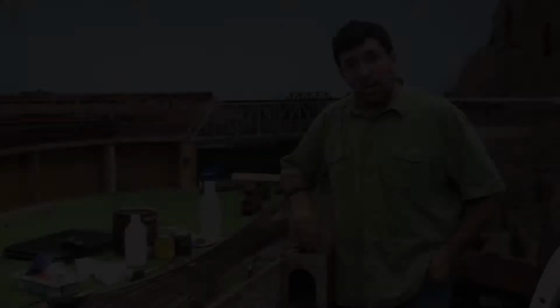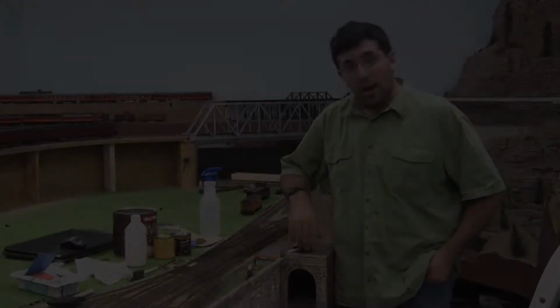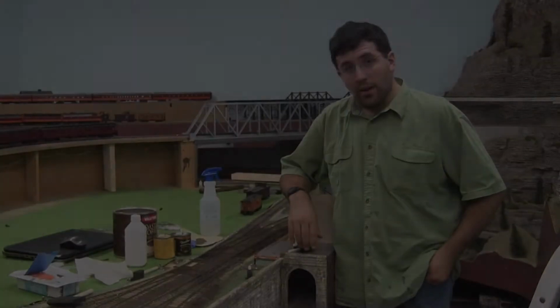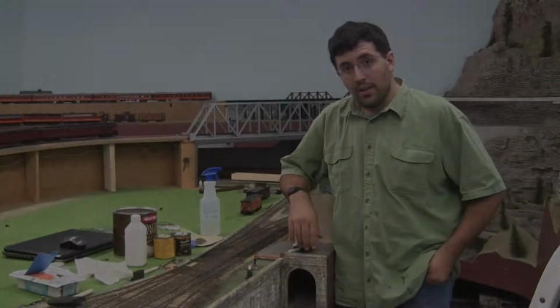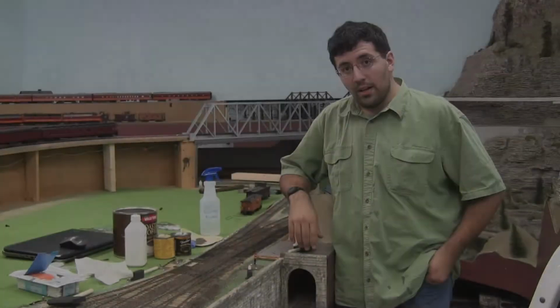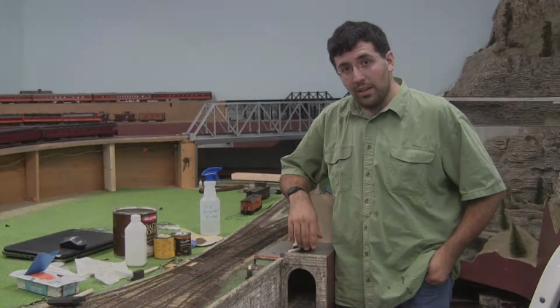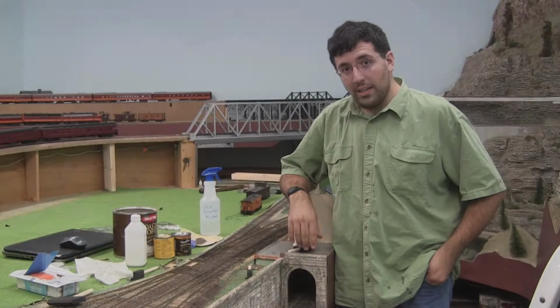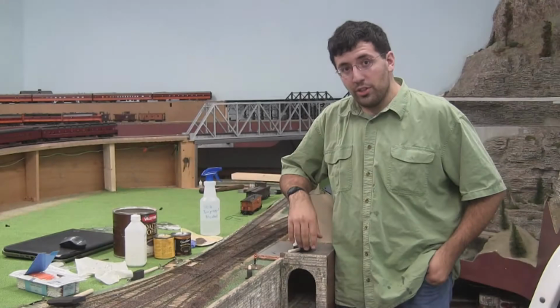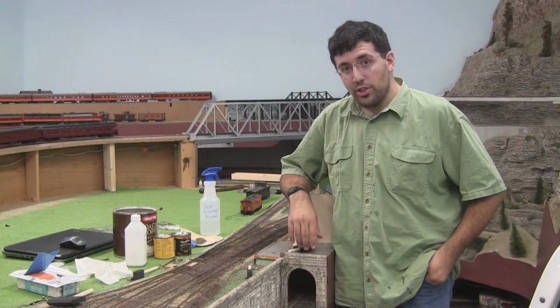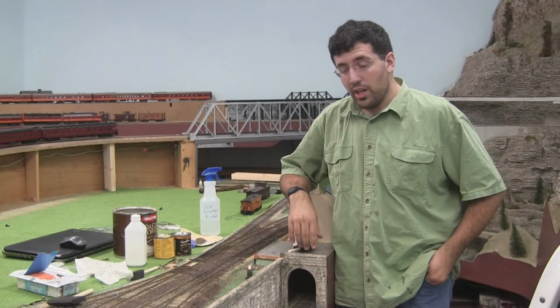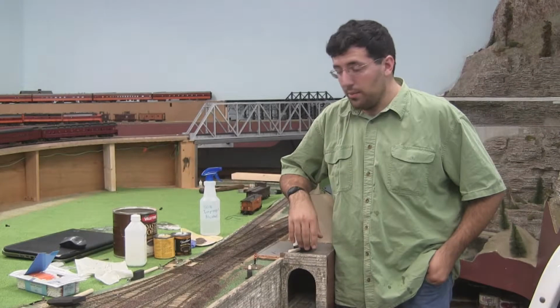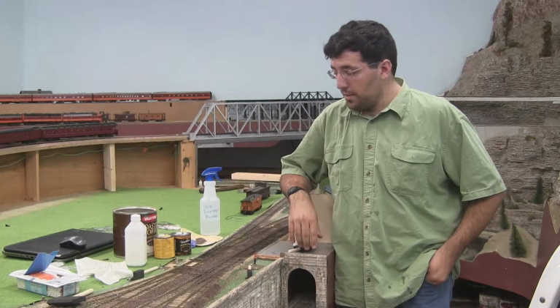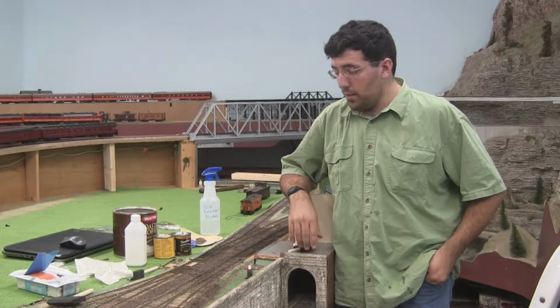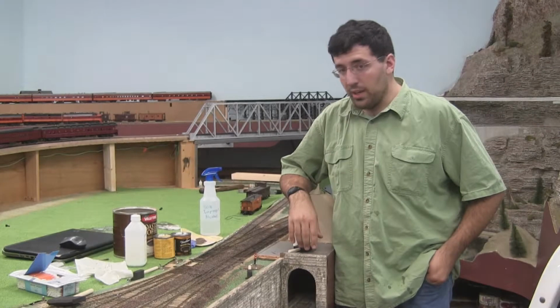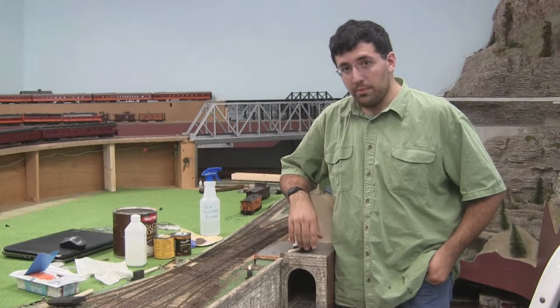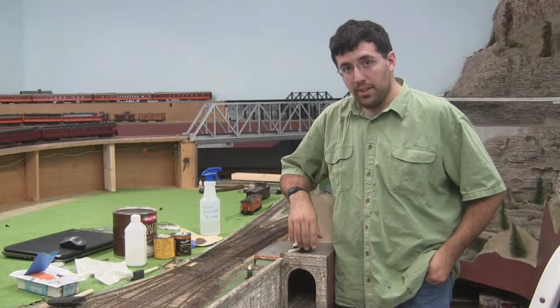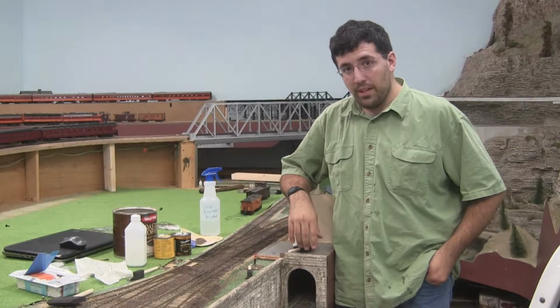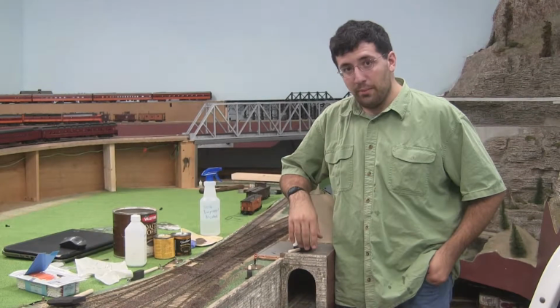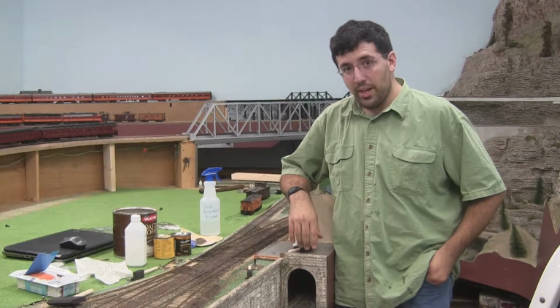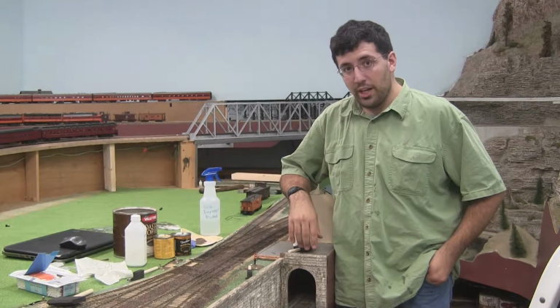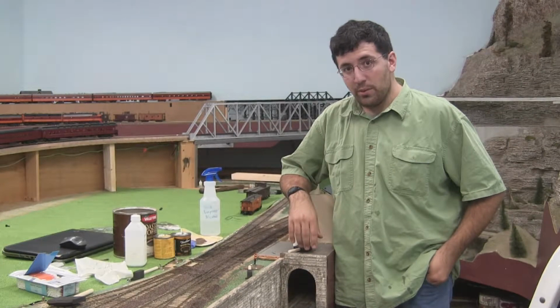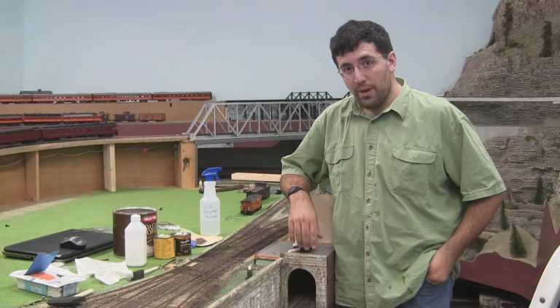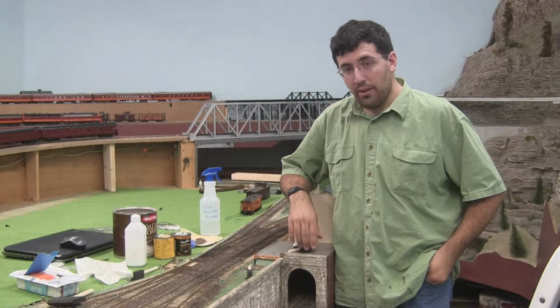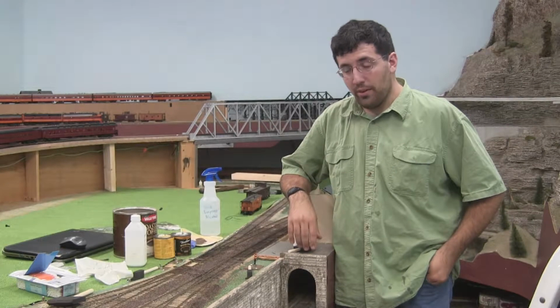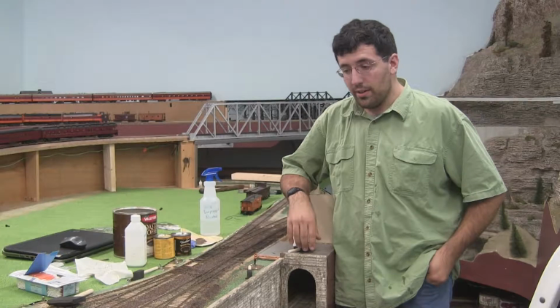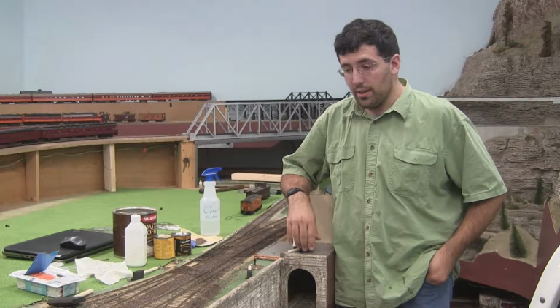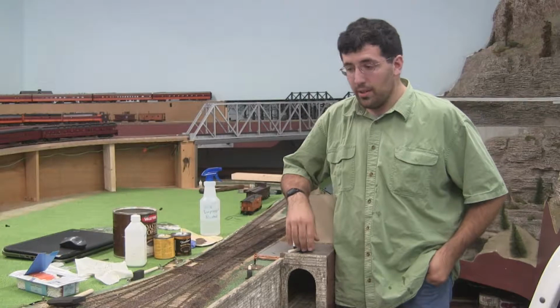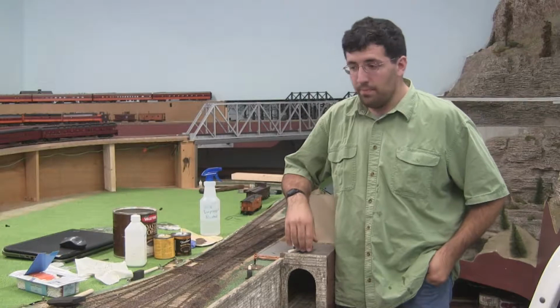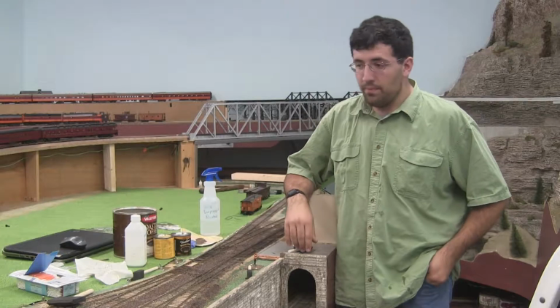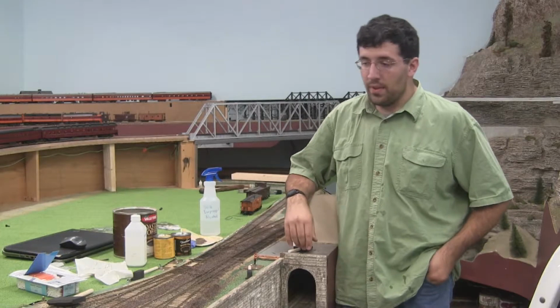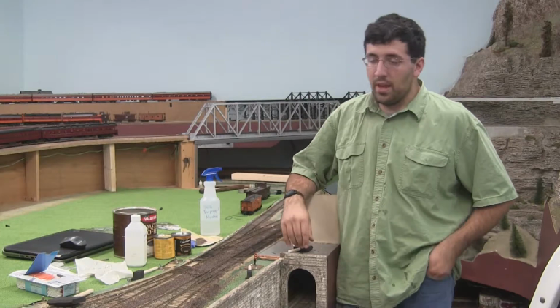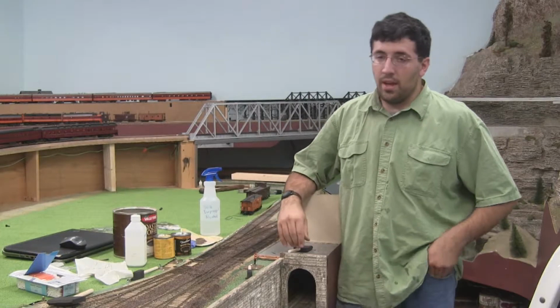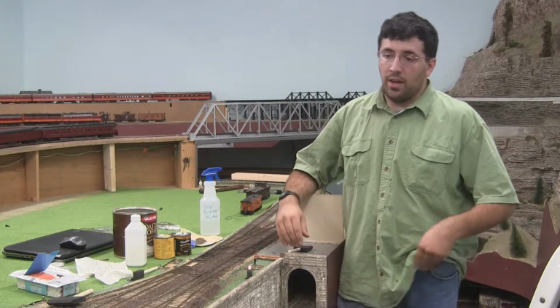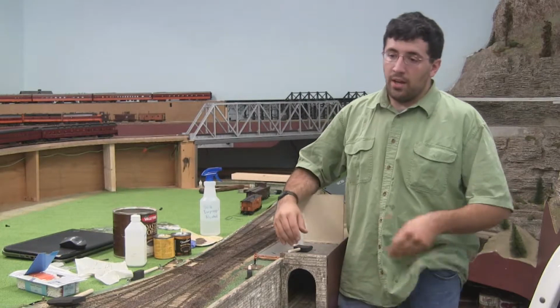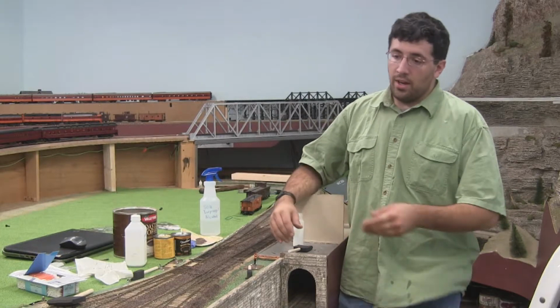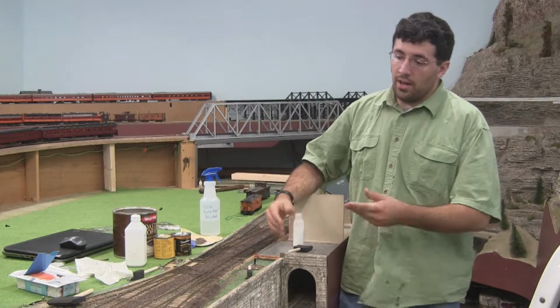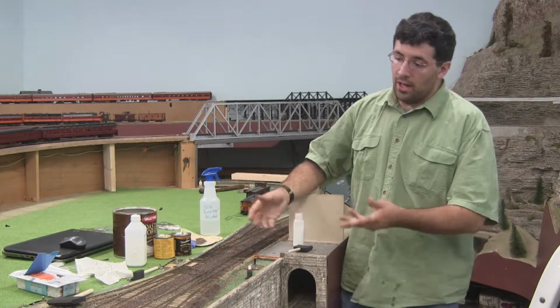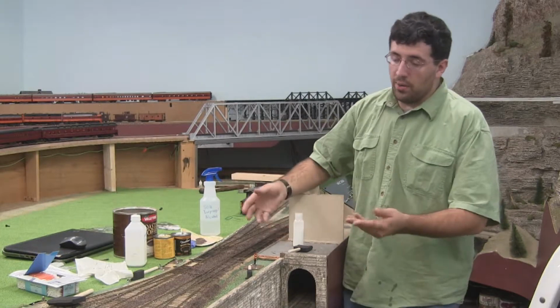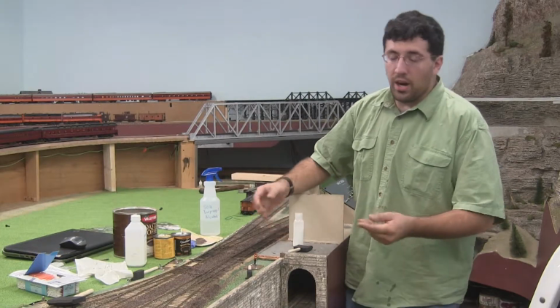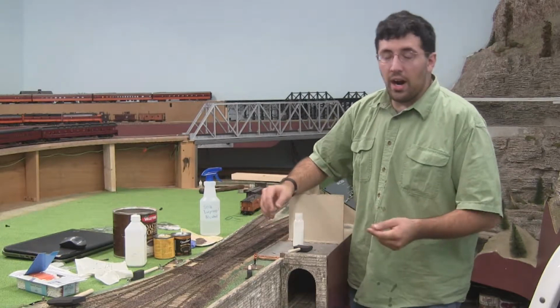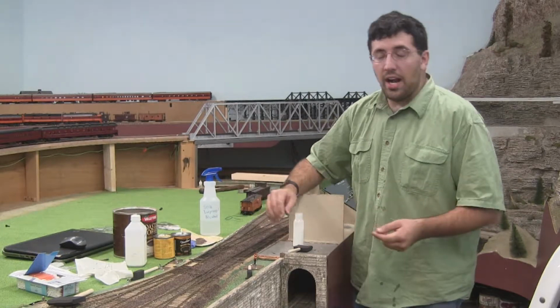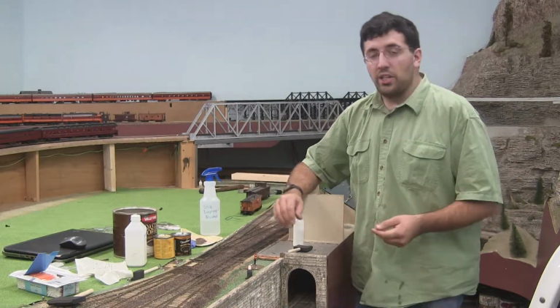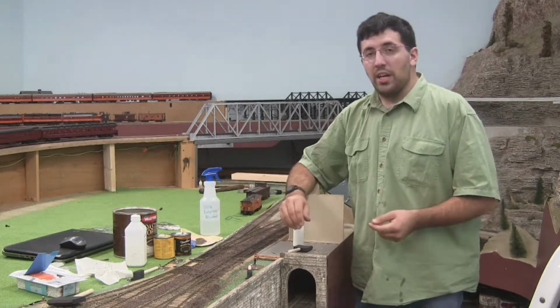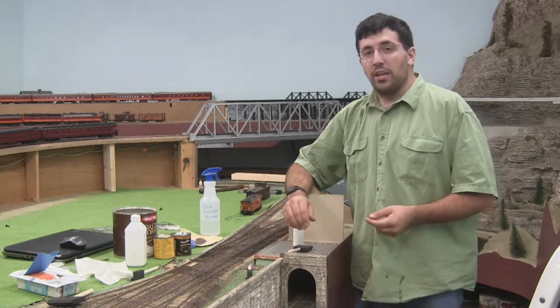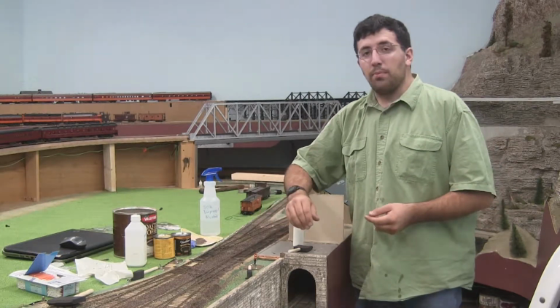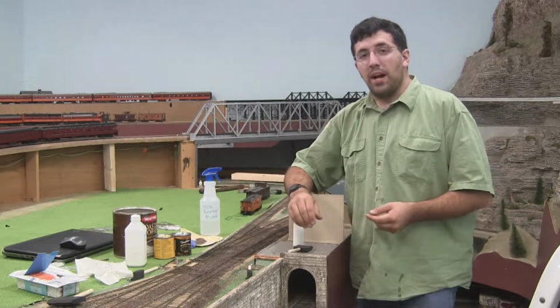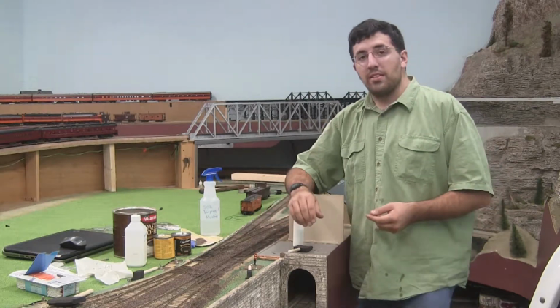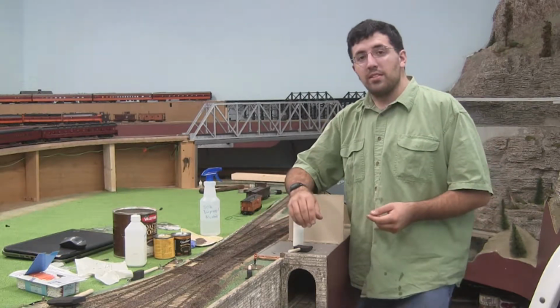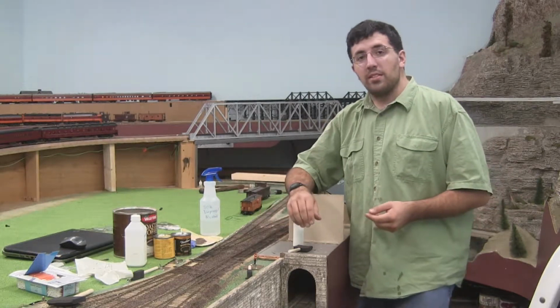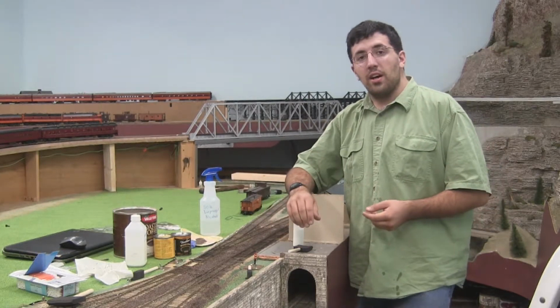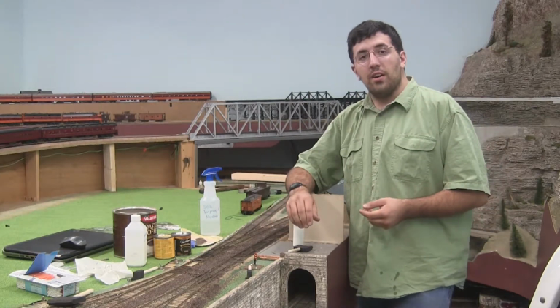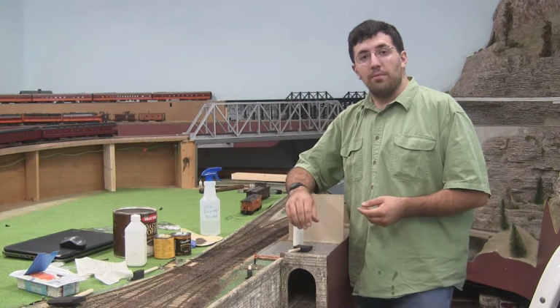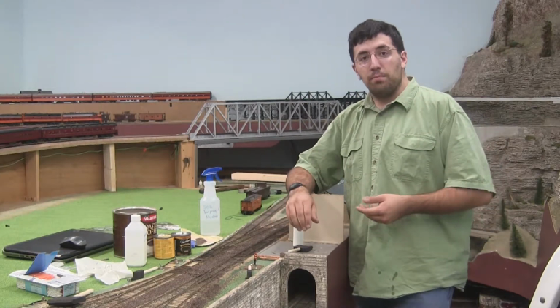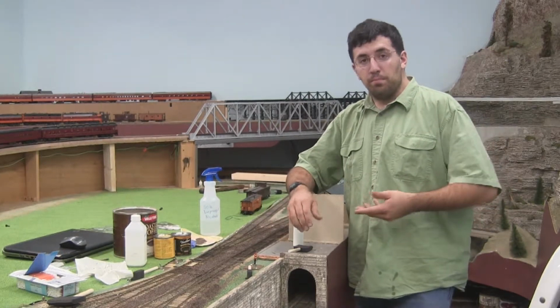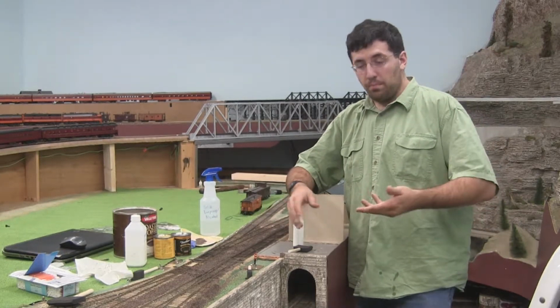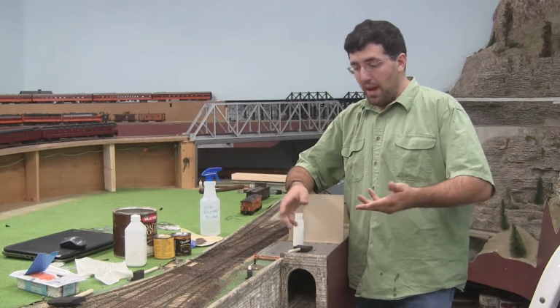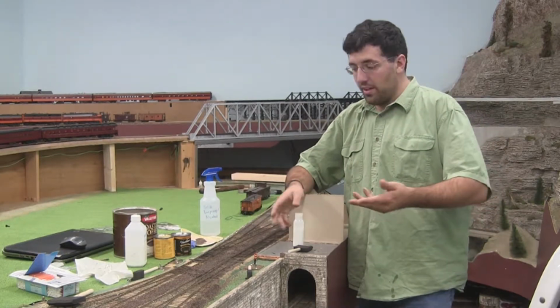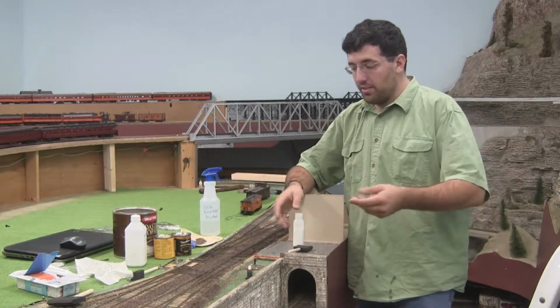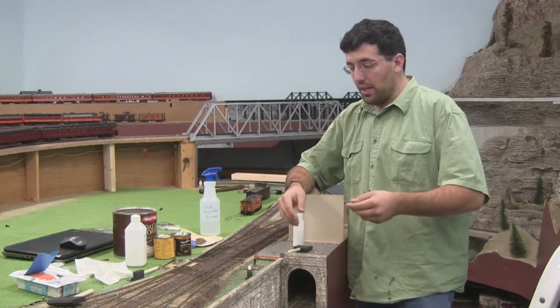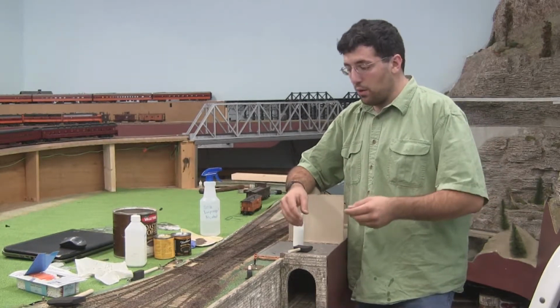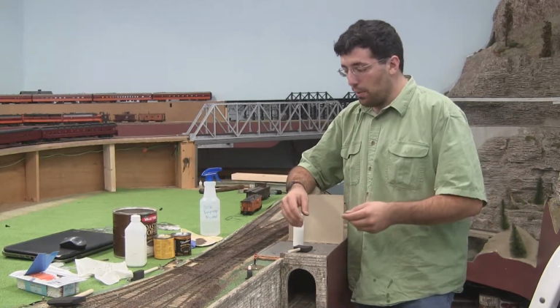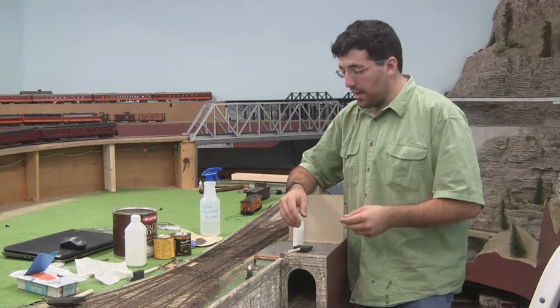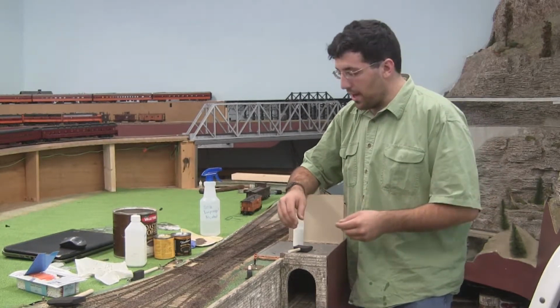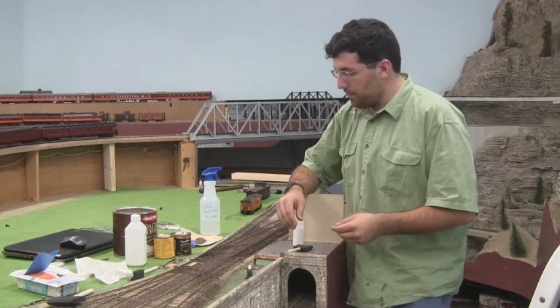Hello there ladies and gentlemen, welcome to the Neenah Model Railroad Club. Here we are actually in the process of ballasting Lake Wobegon.